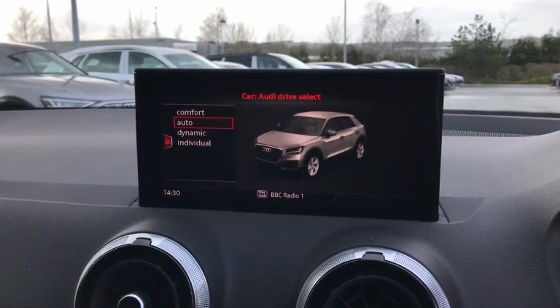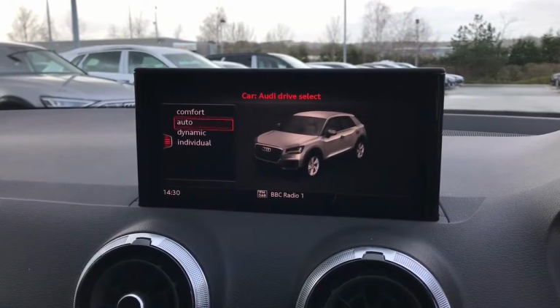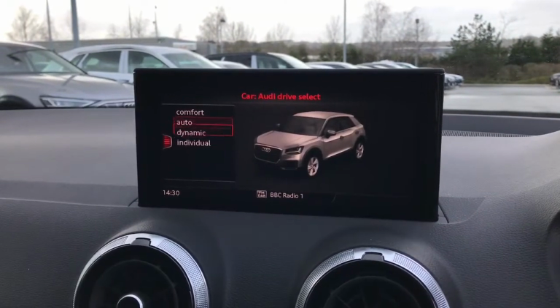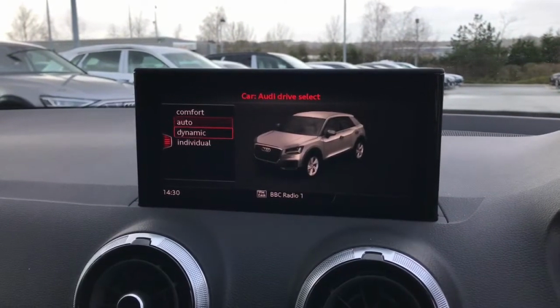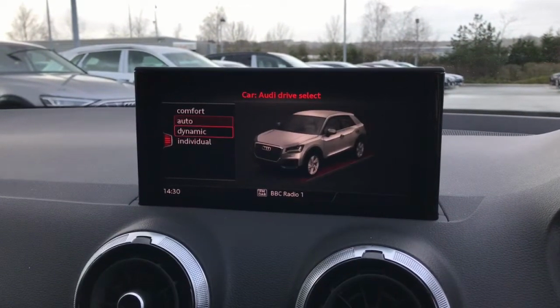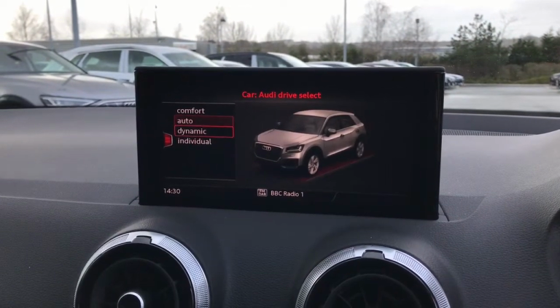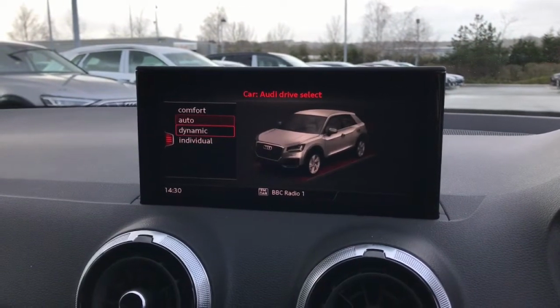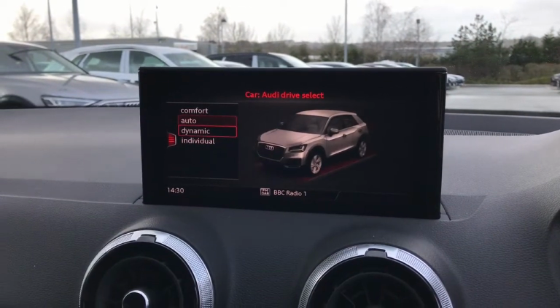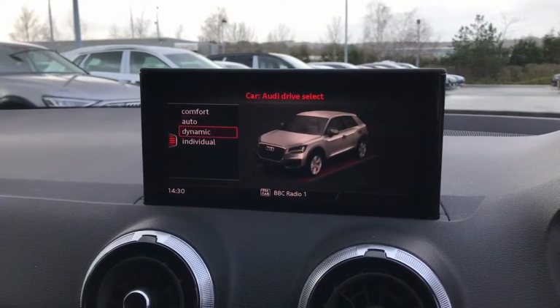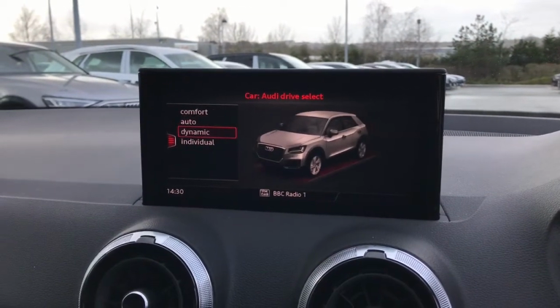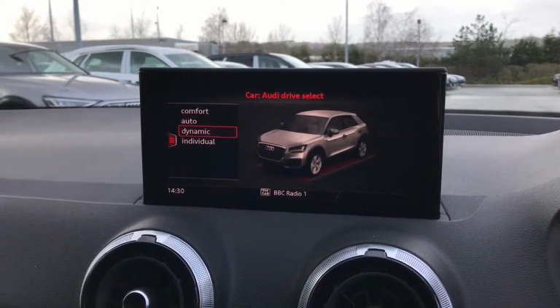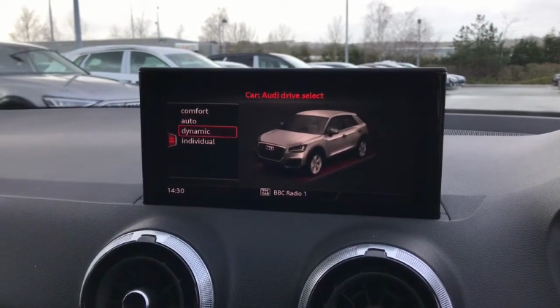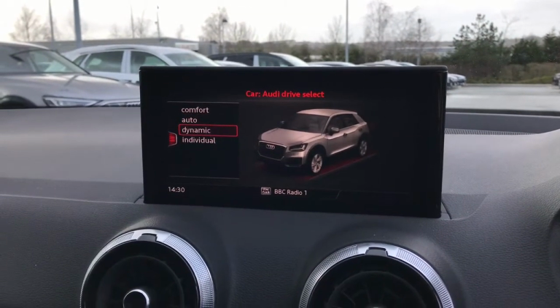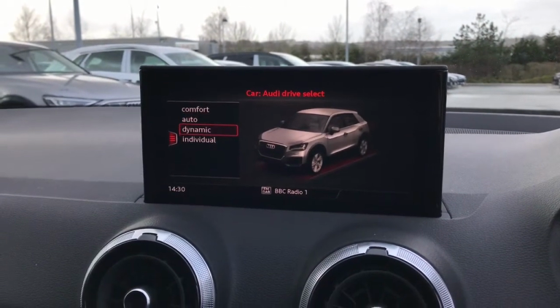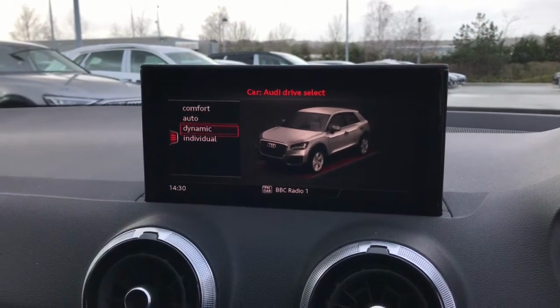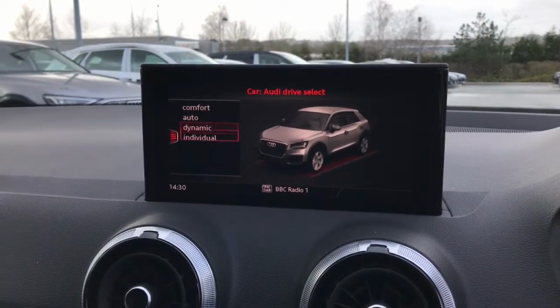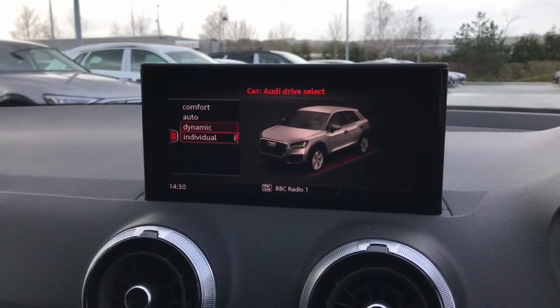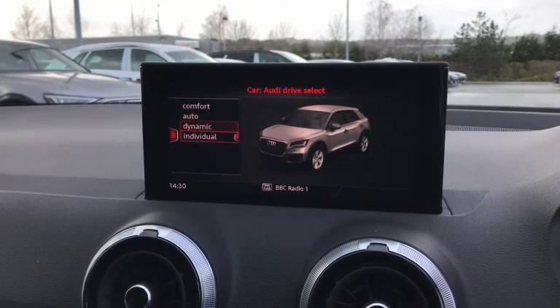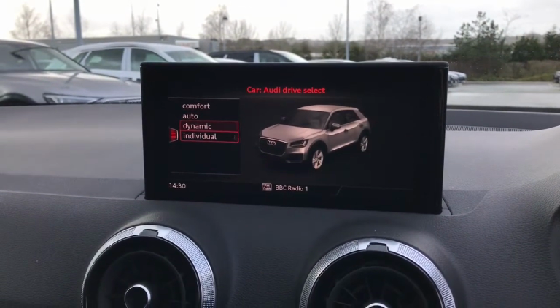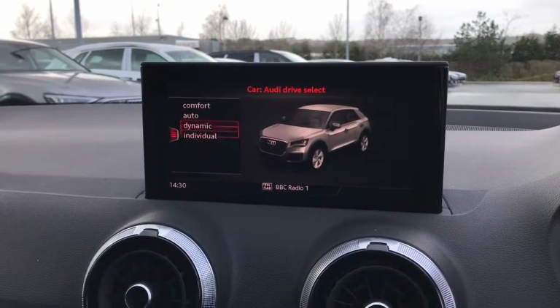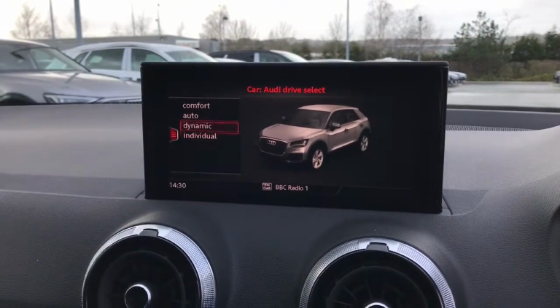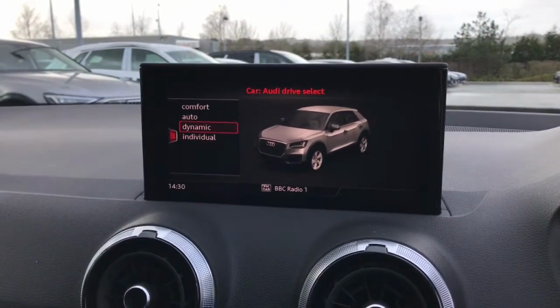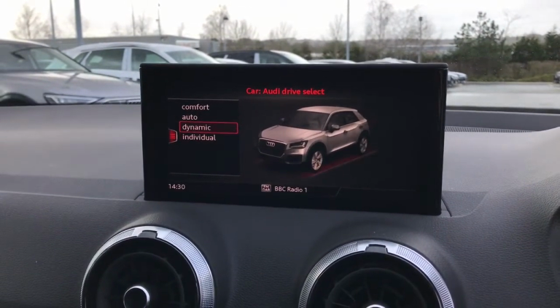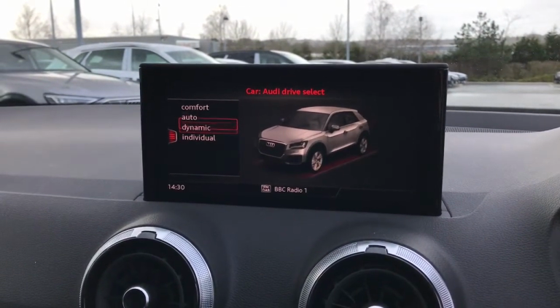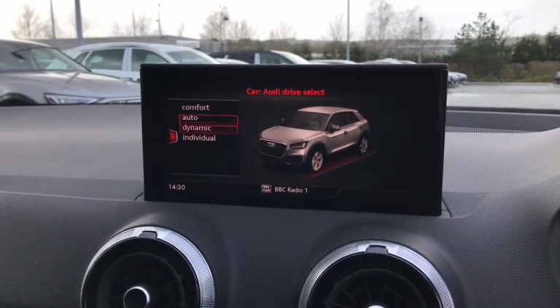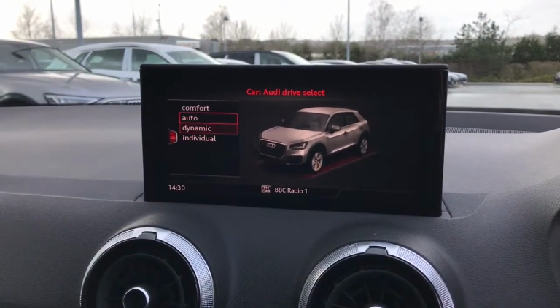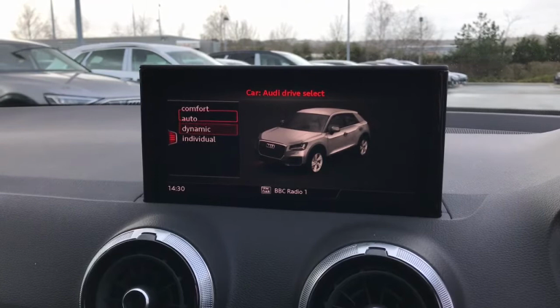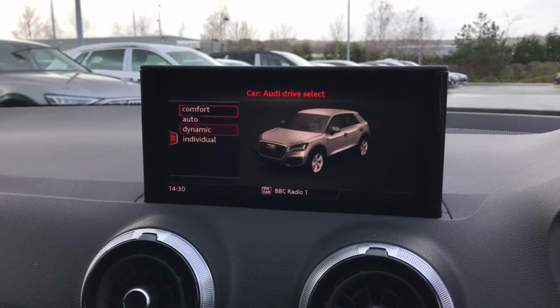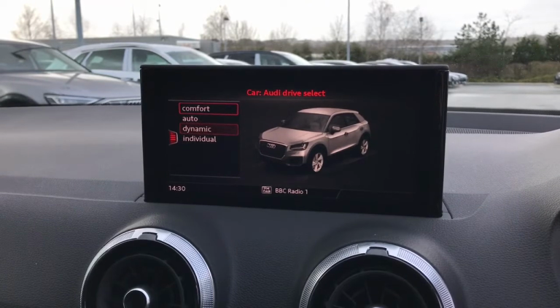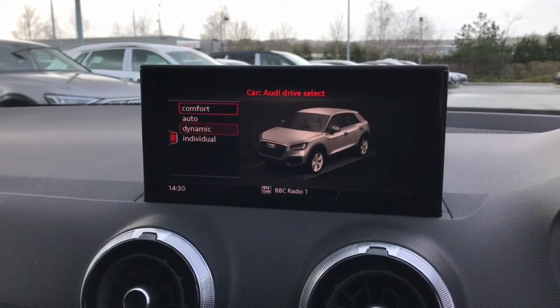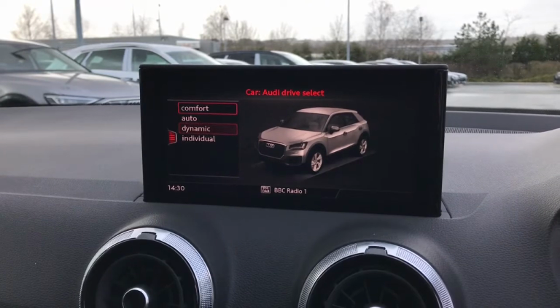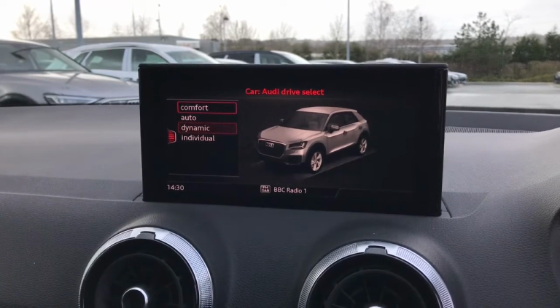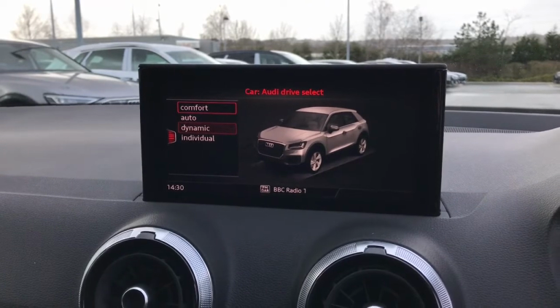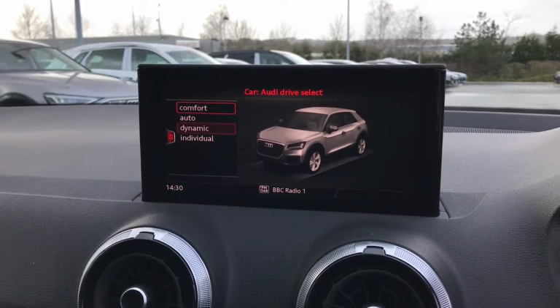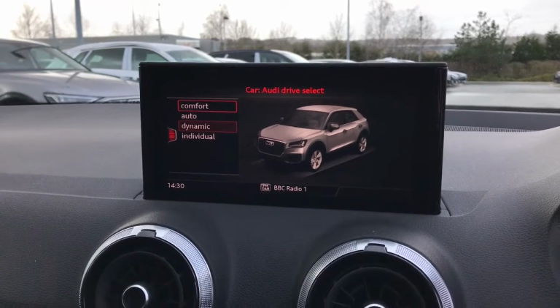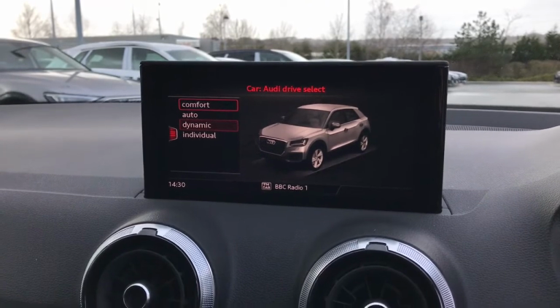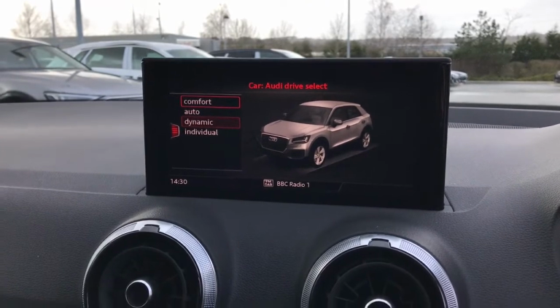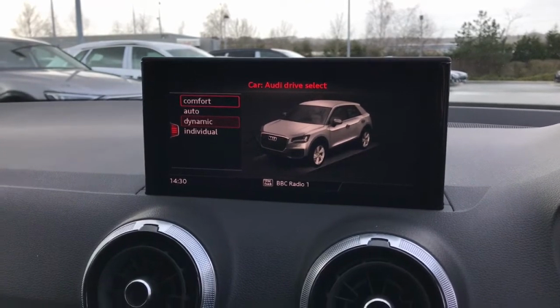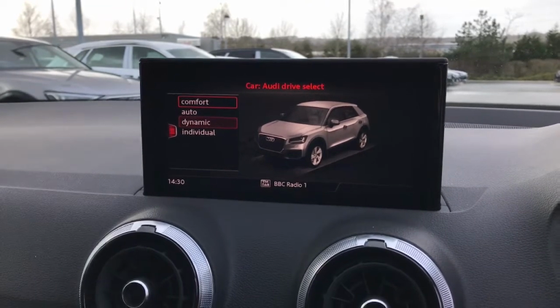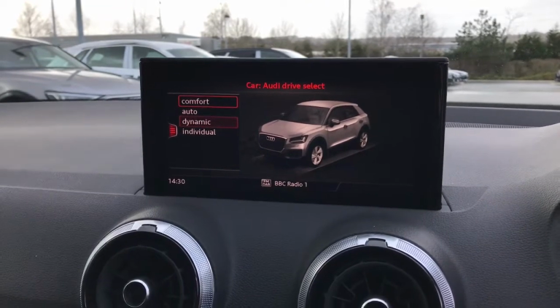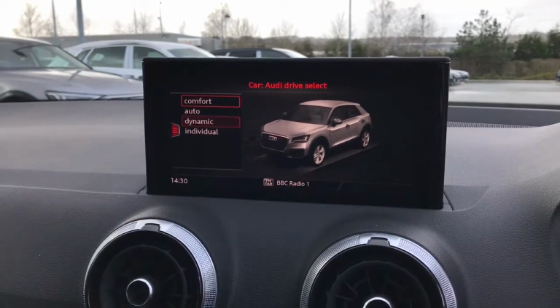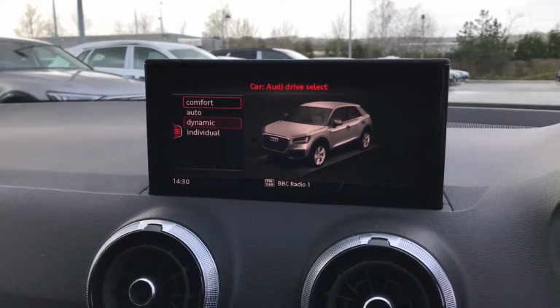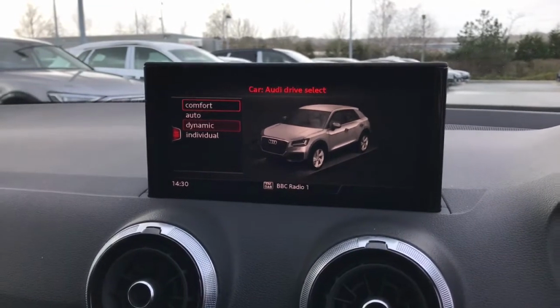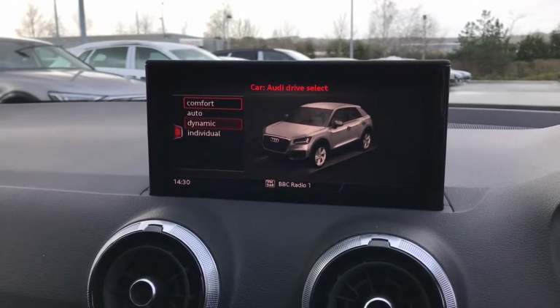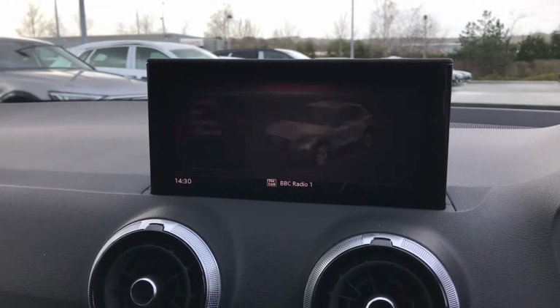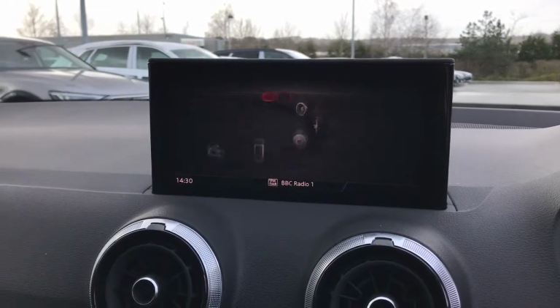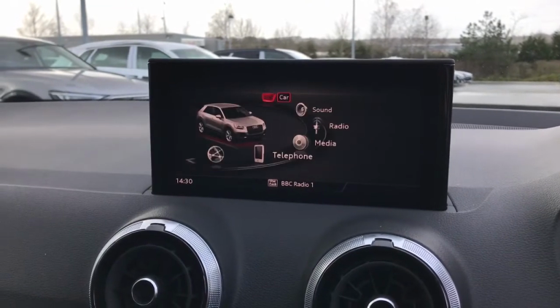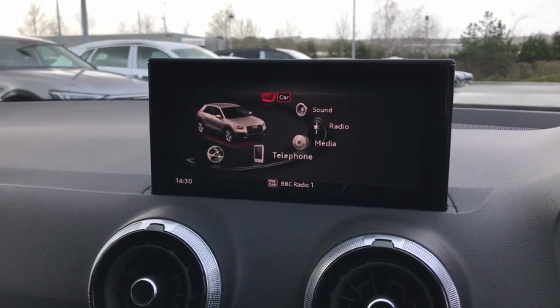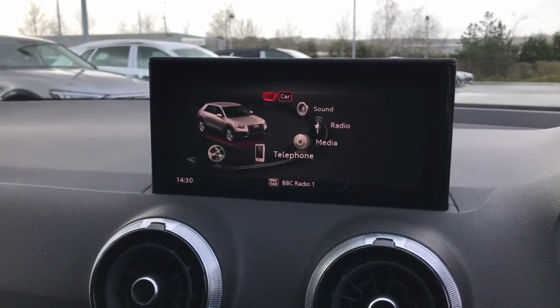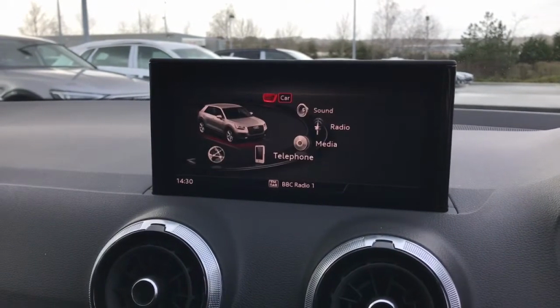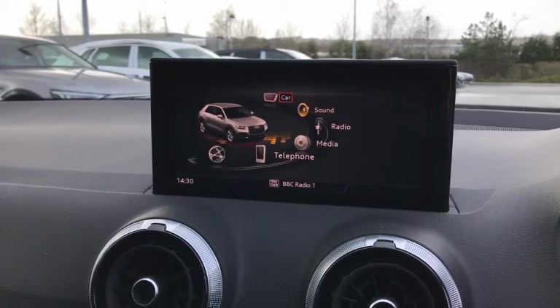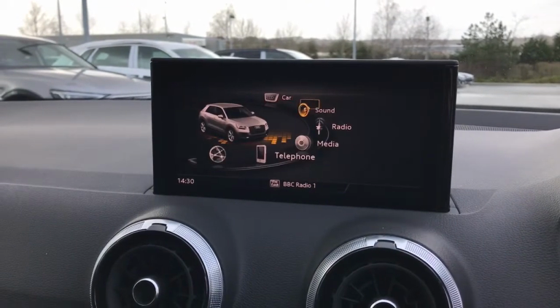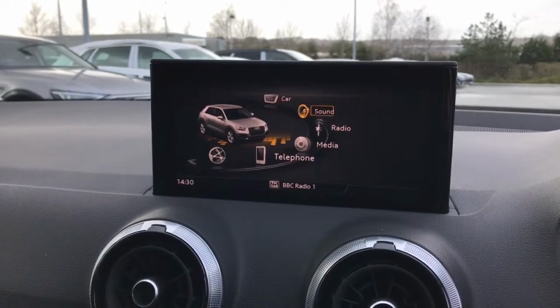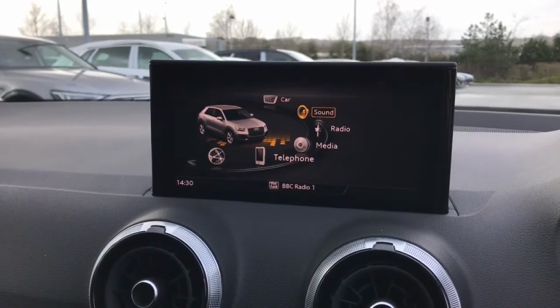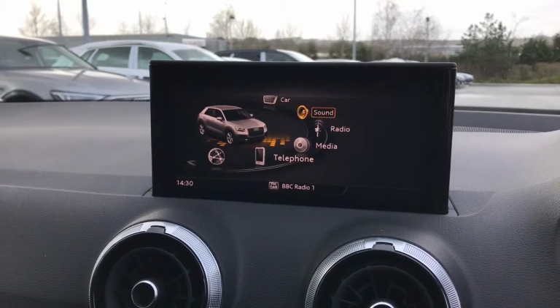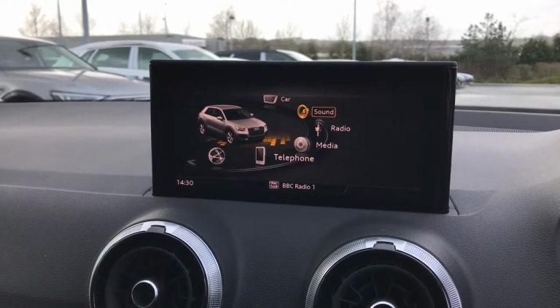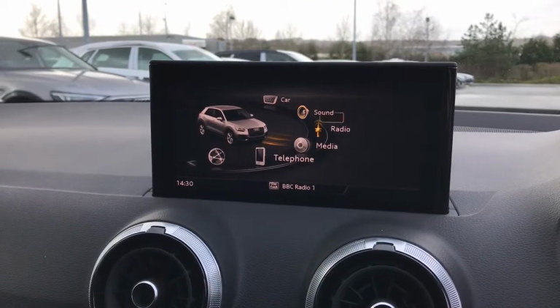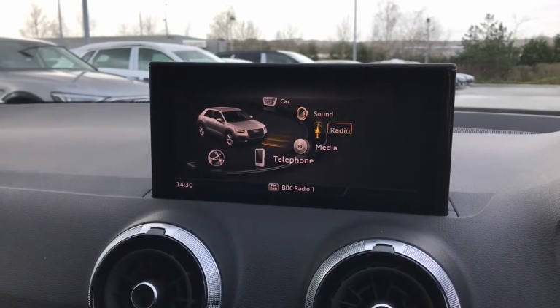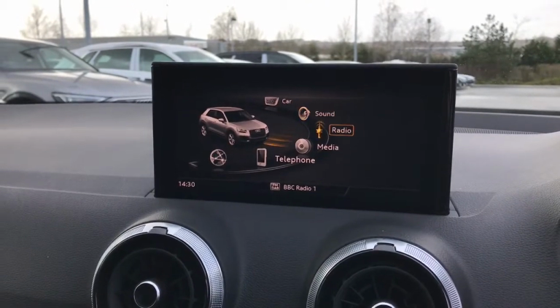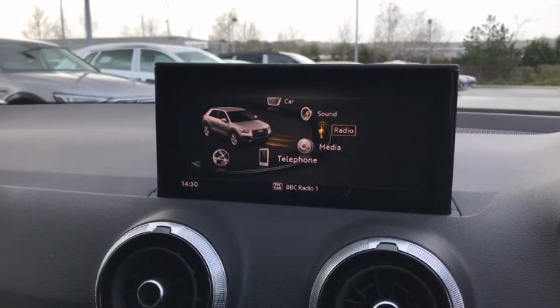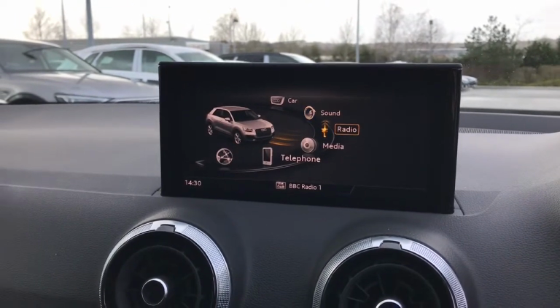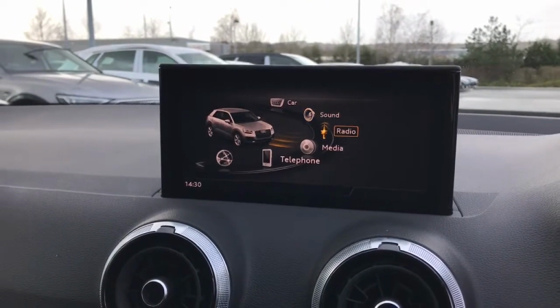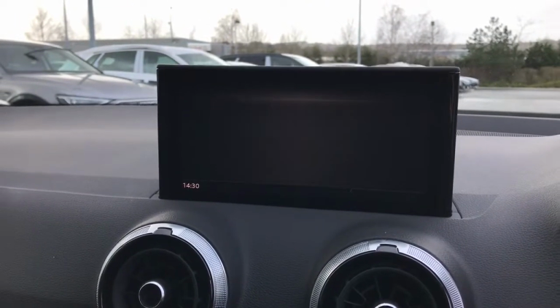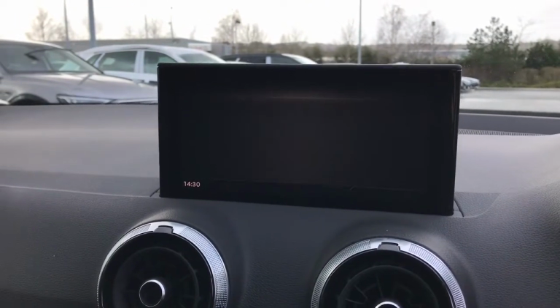Here is the Audi Drive Select screen. The driver can choose between Comfort, Automatic, Dynamic, and Individual modes.